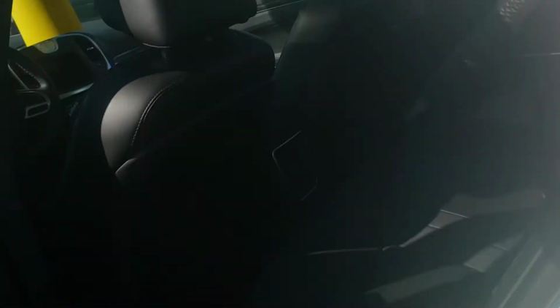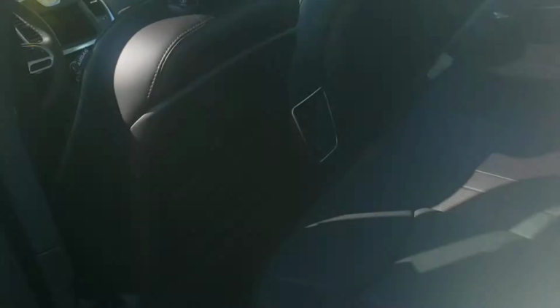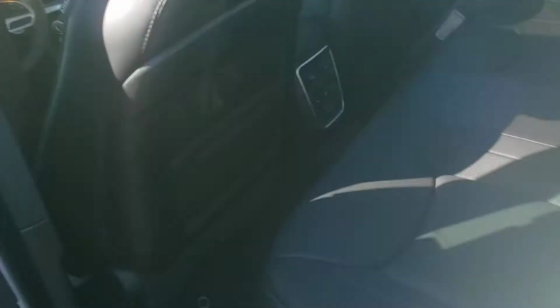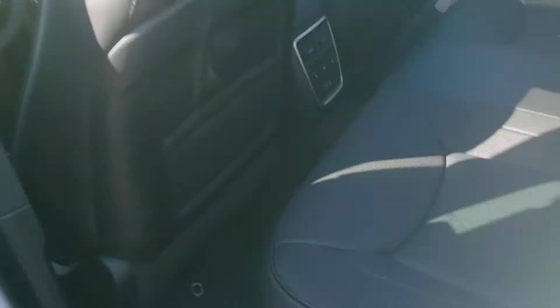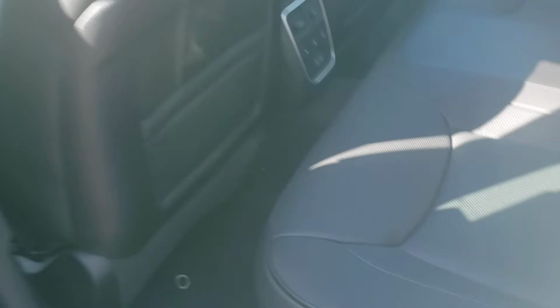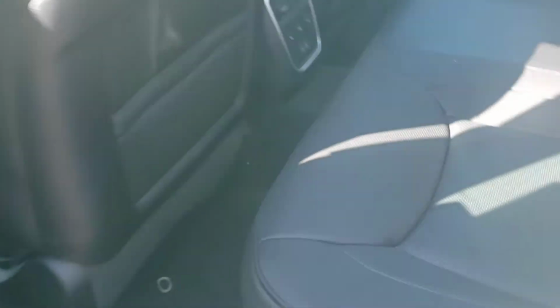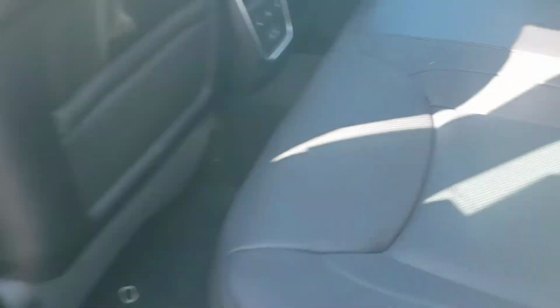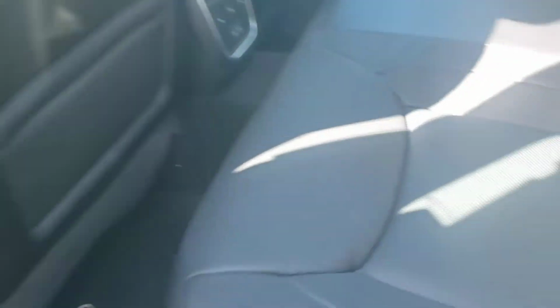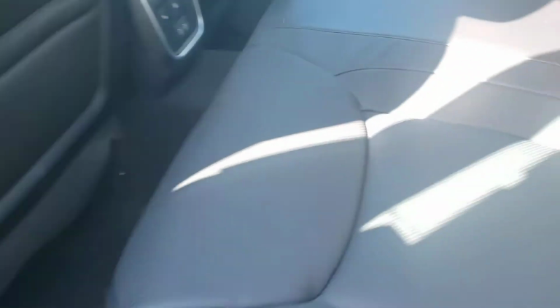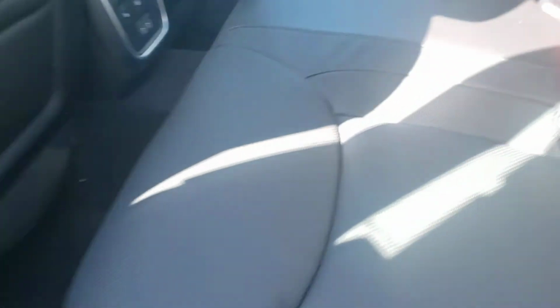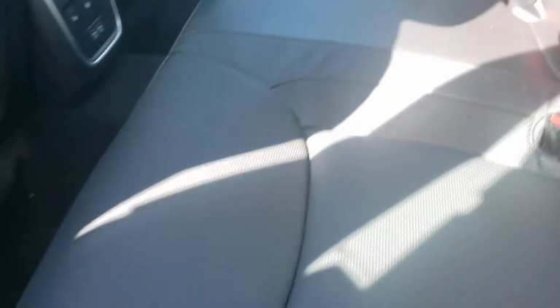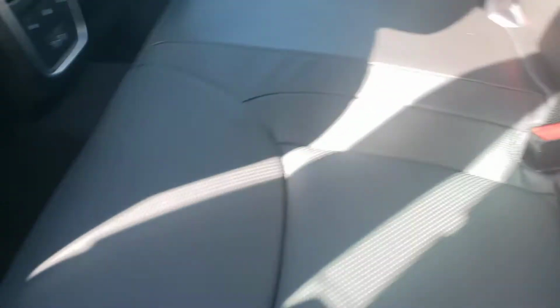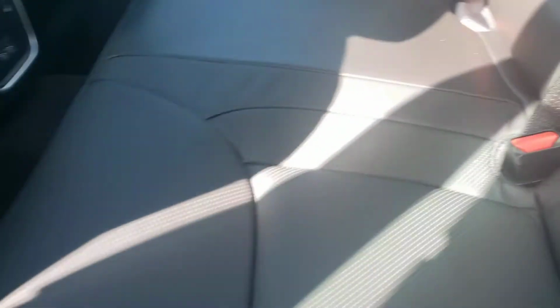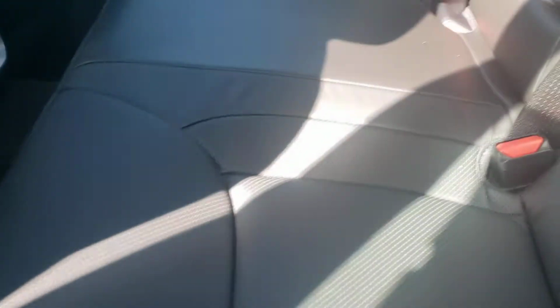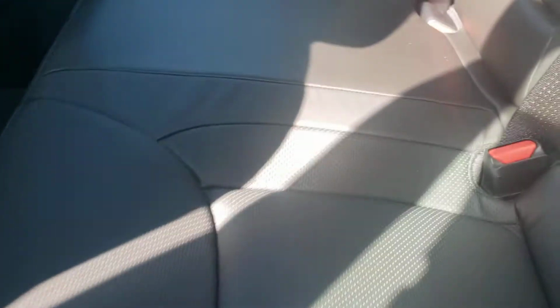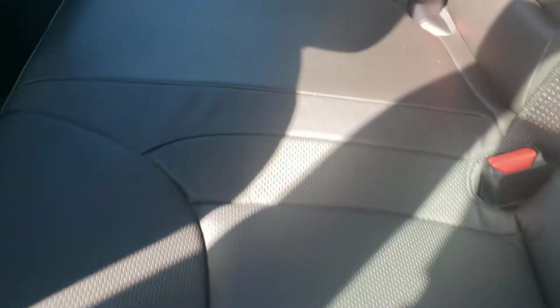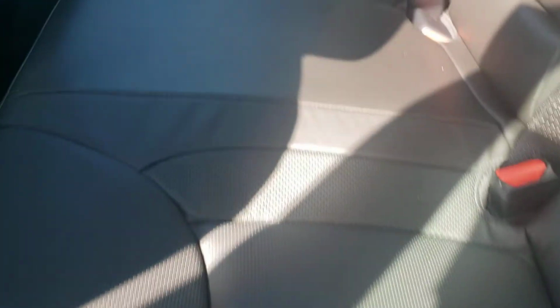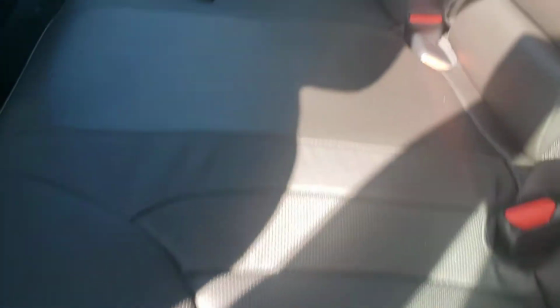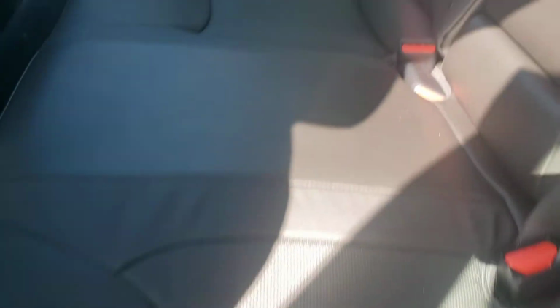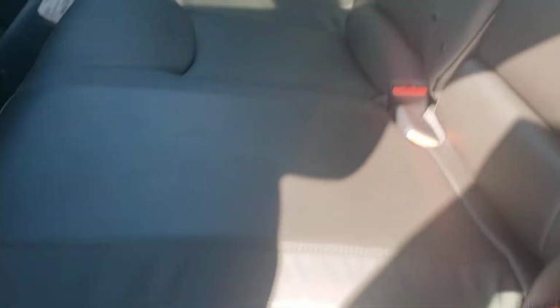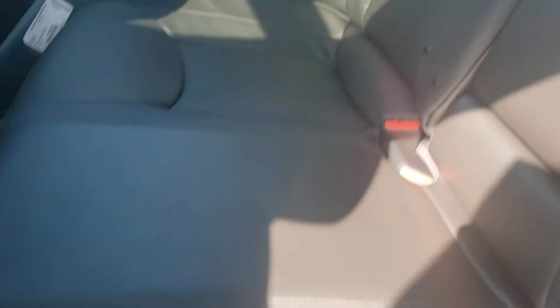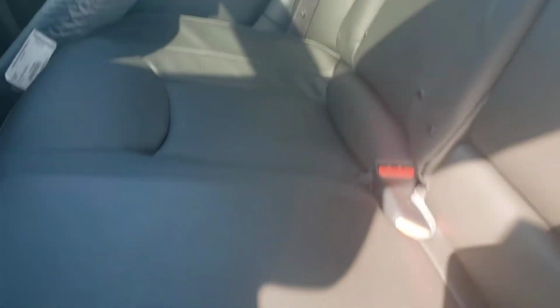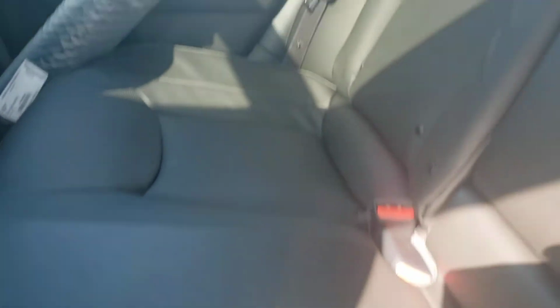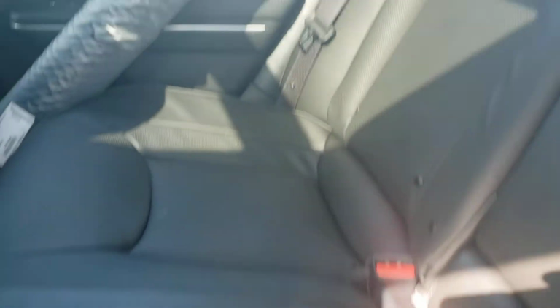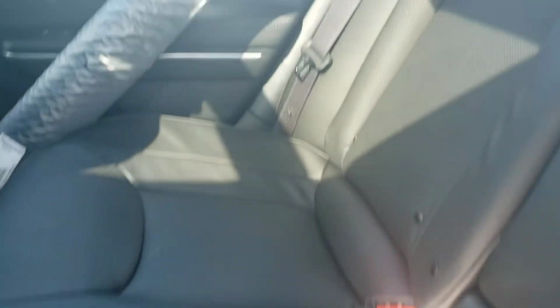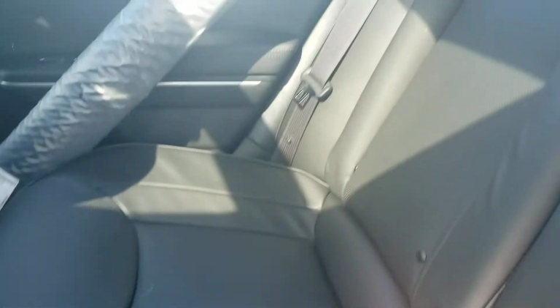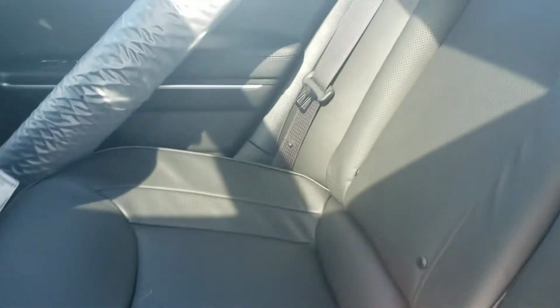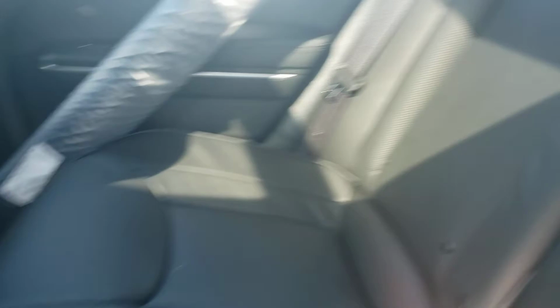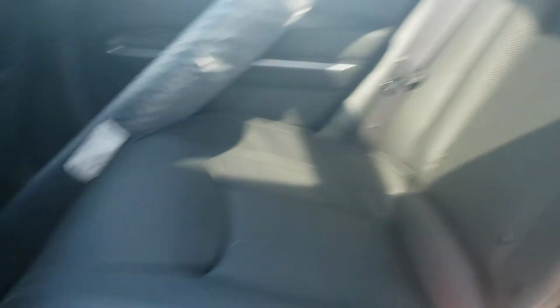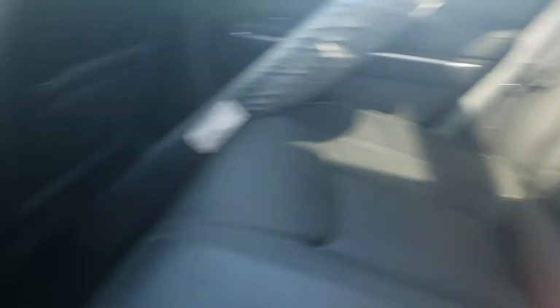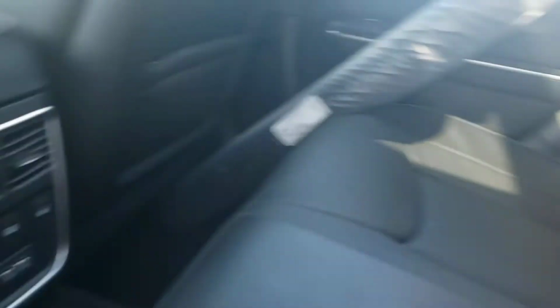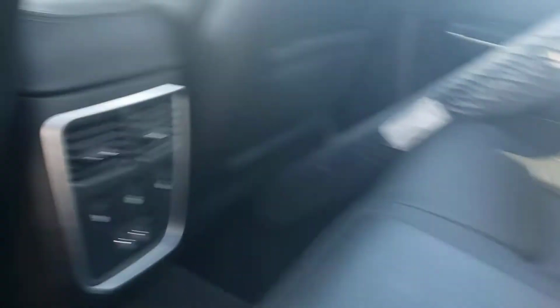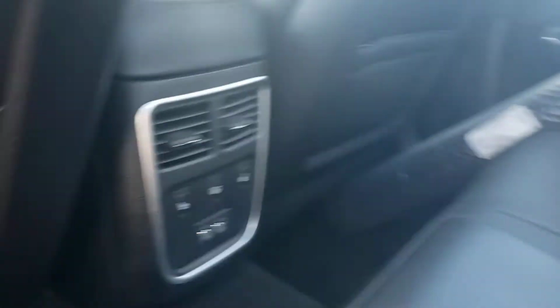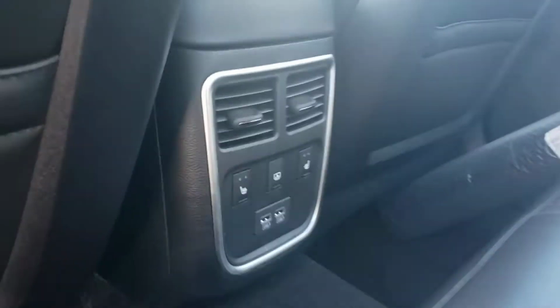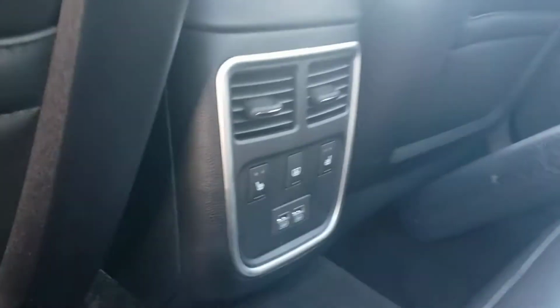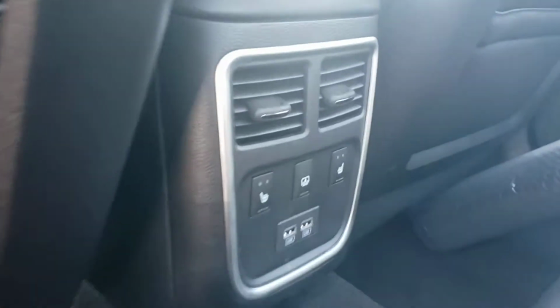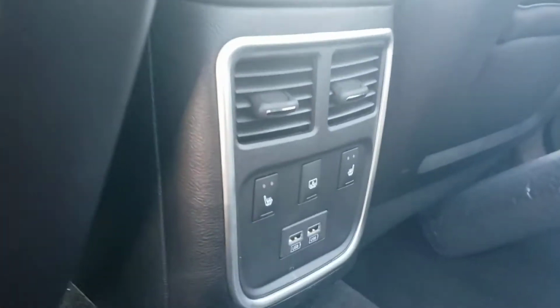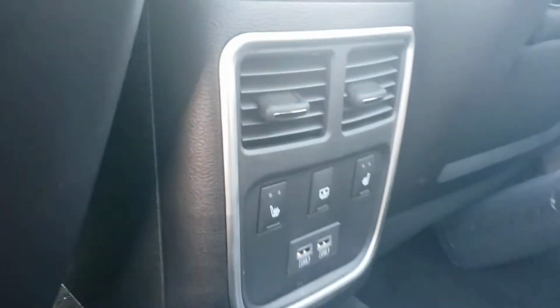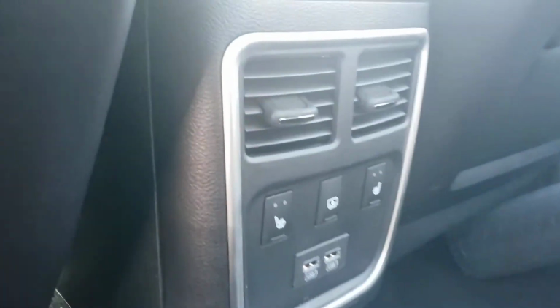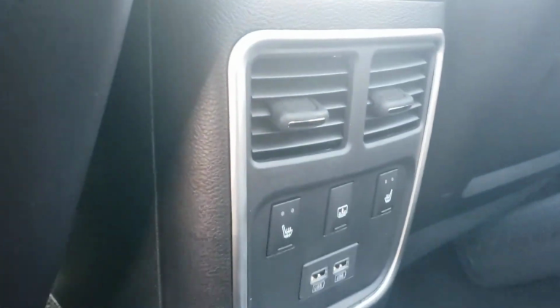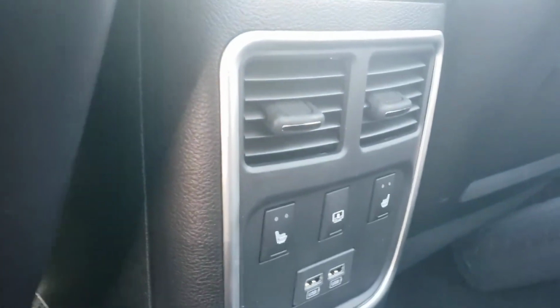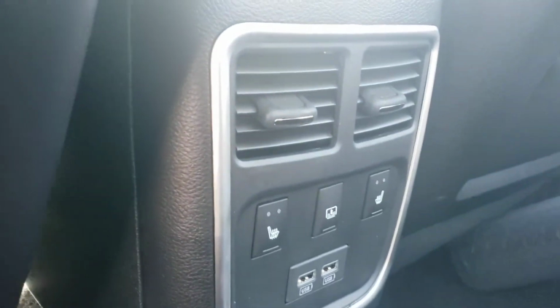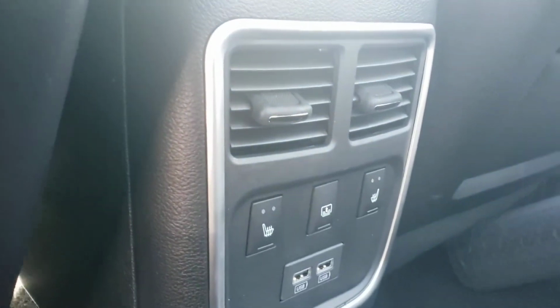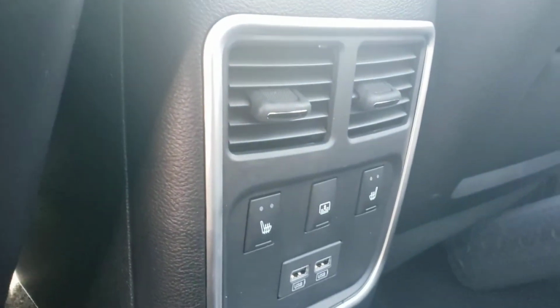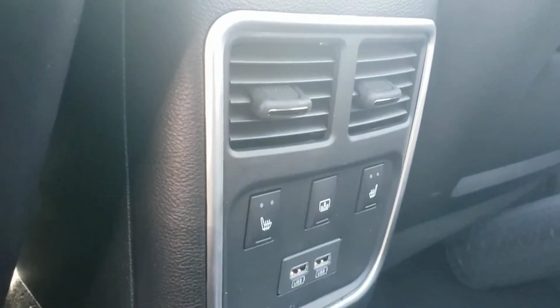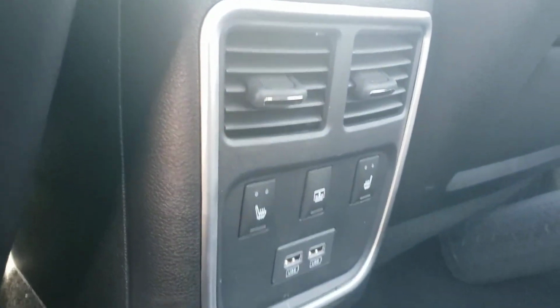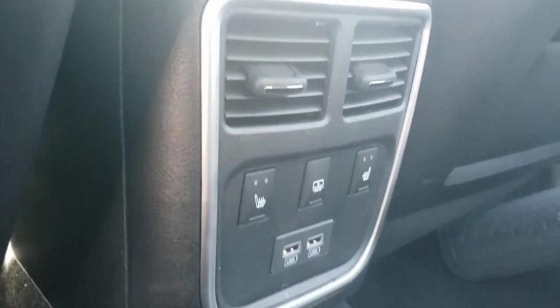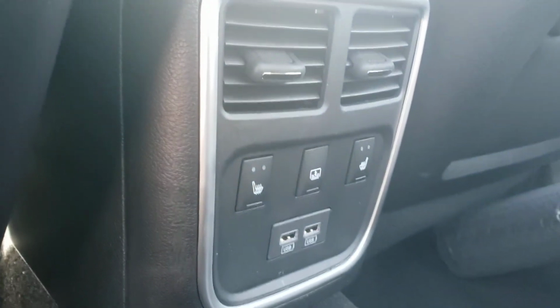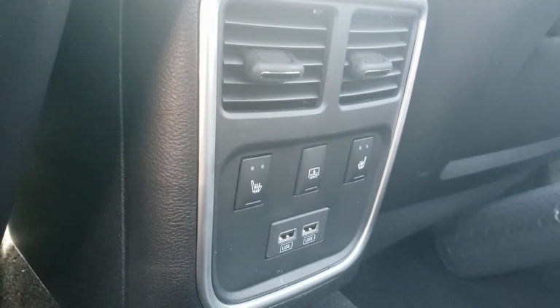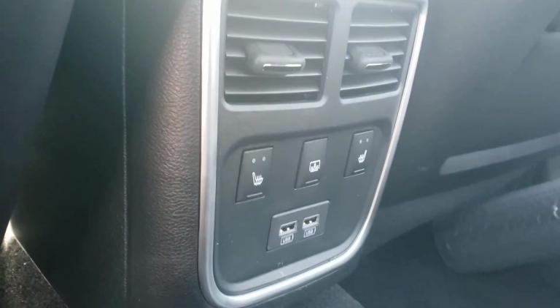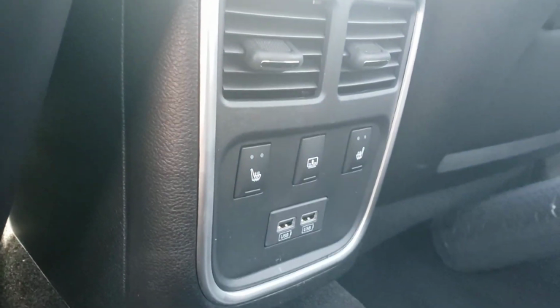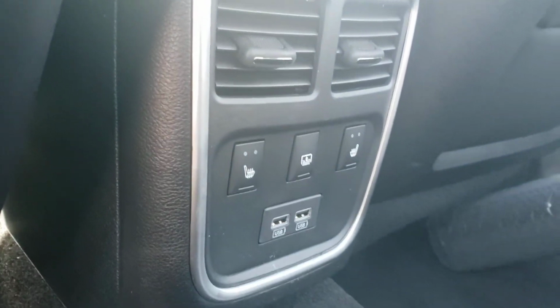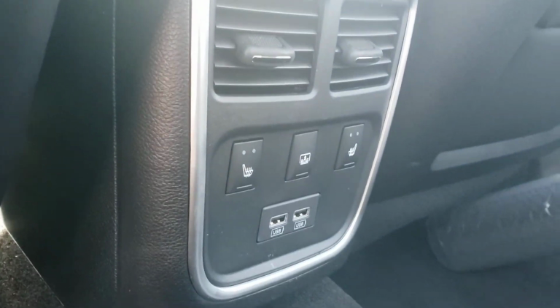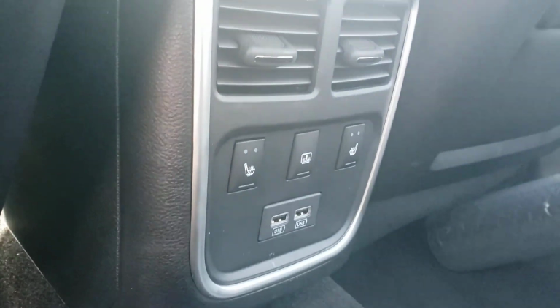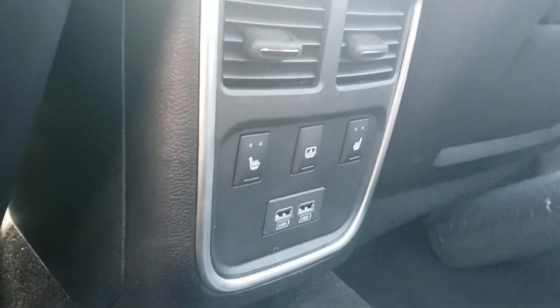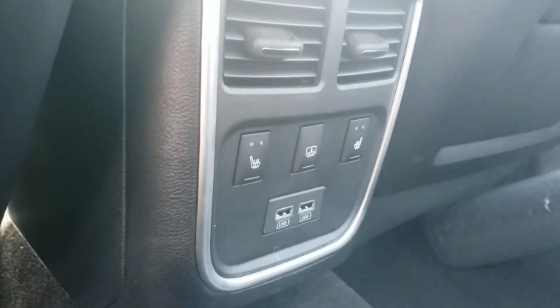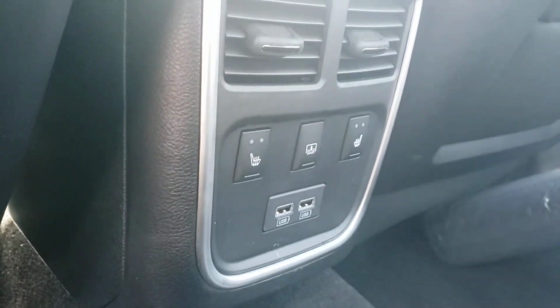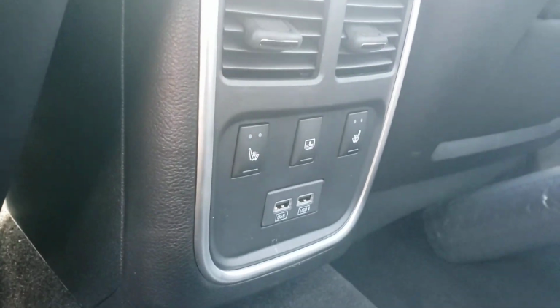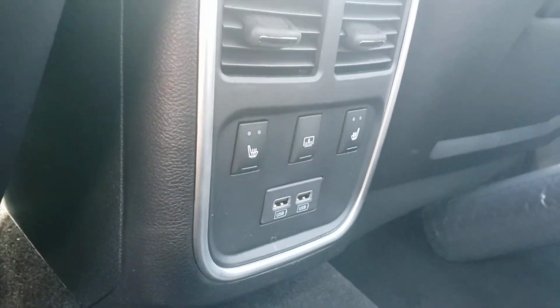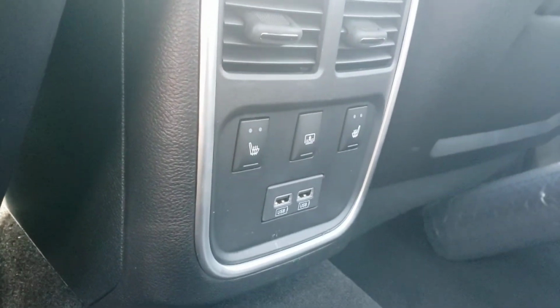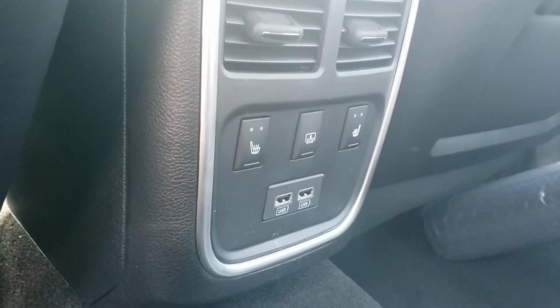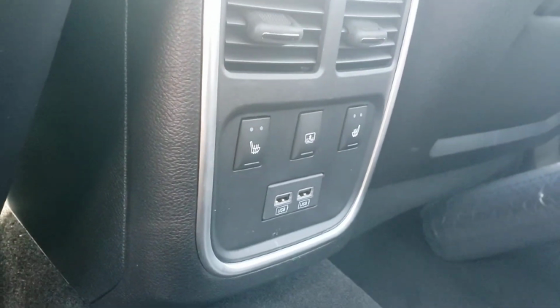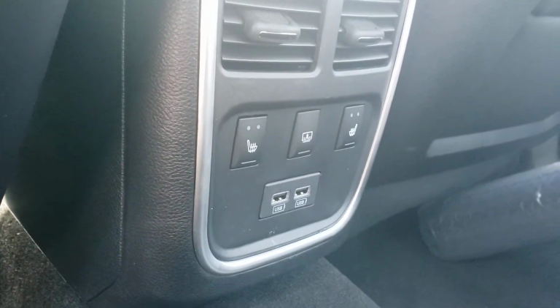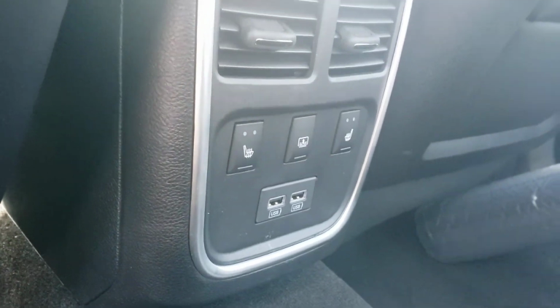In the back seat we've got perforated leather seats, also heated seats in the back, plus USB charging.